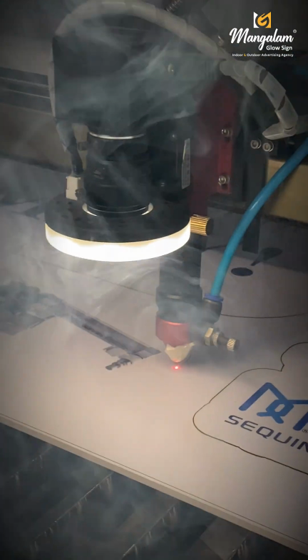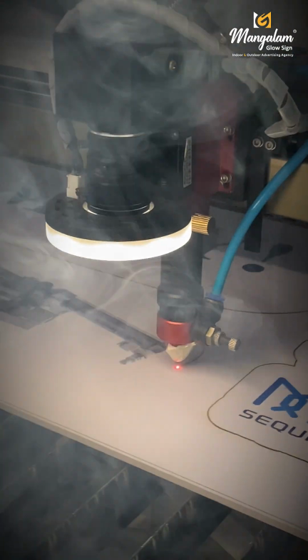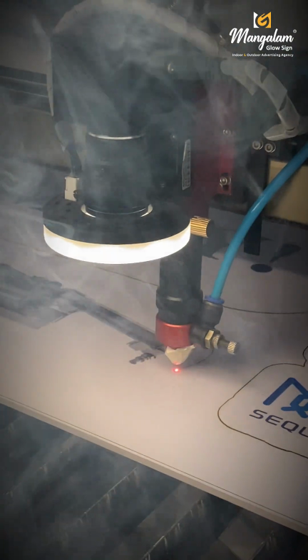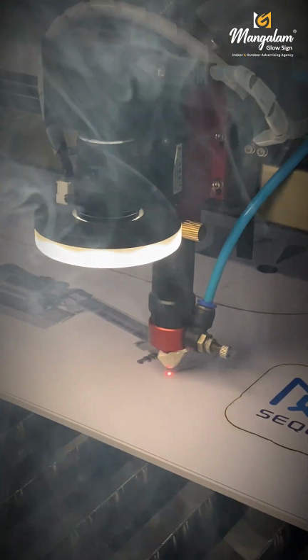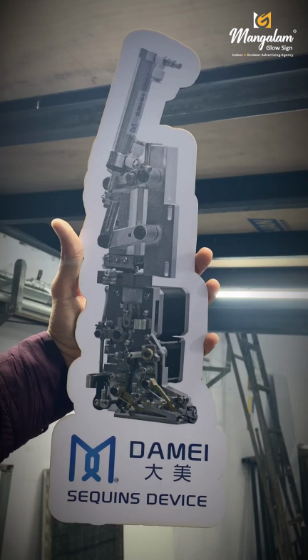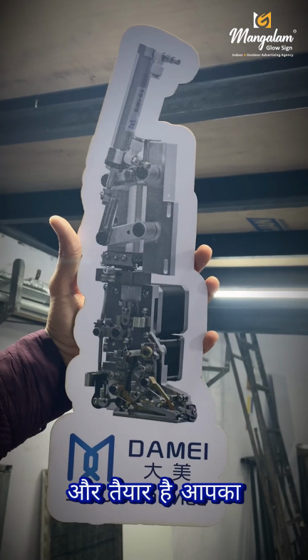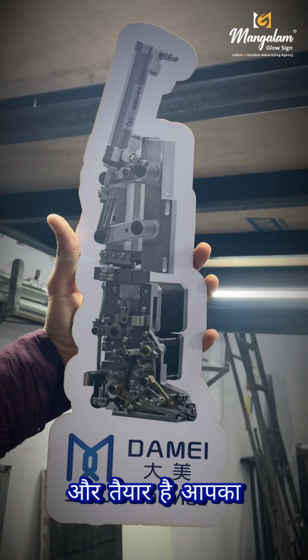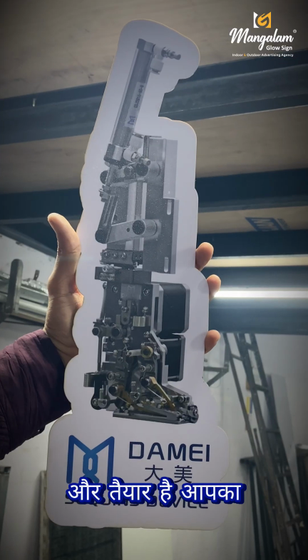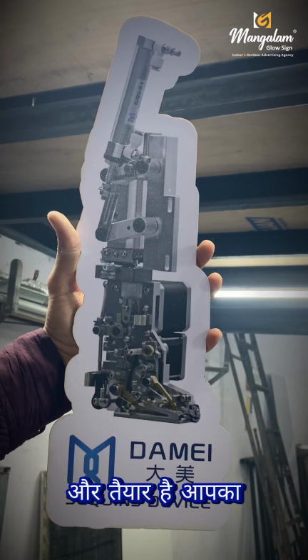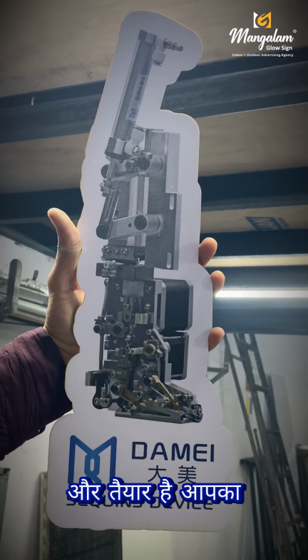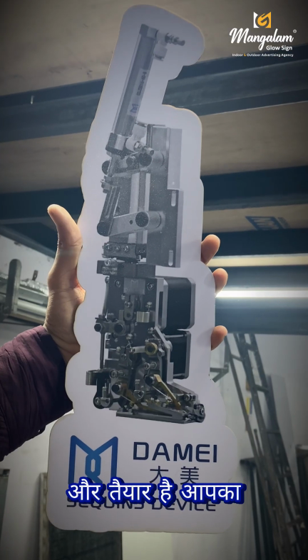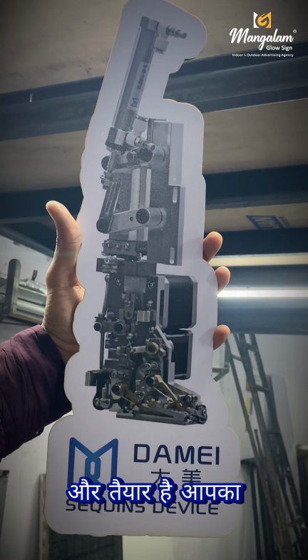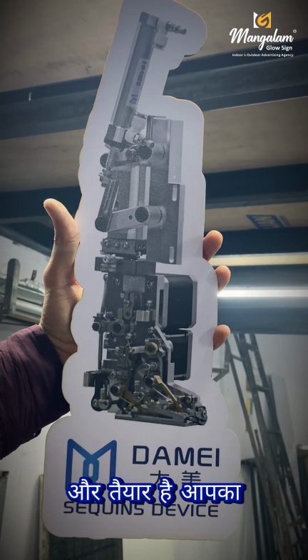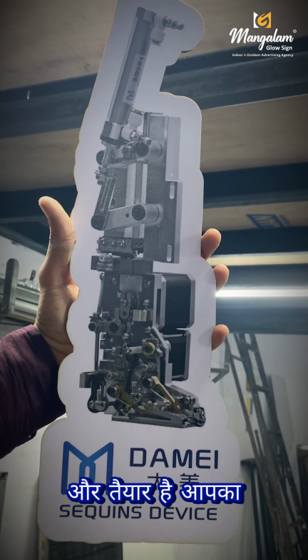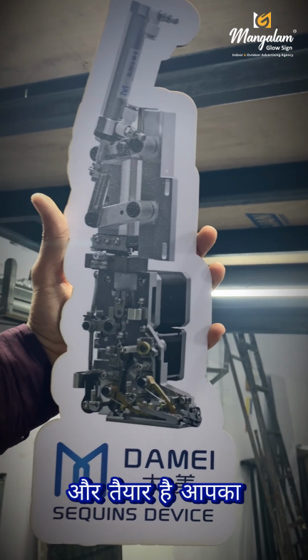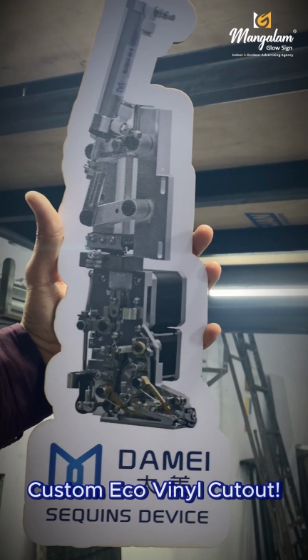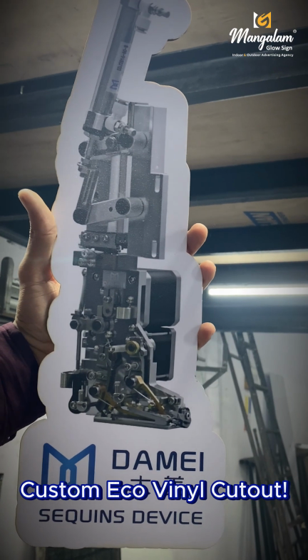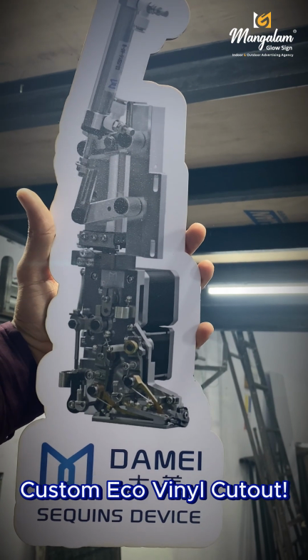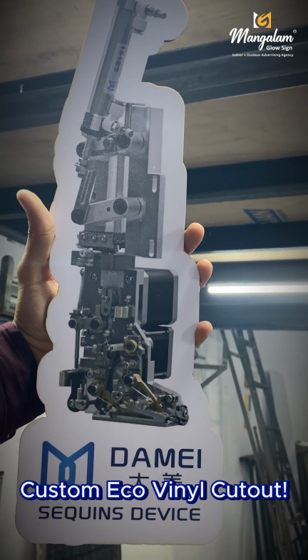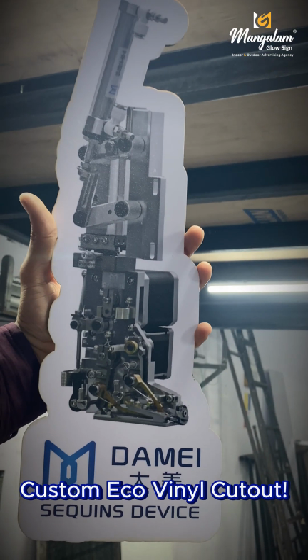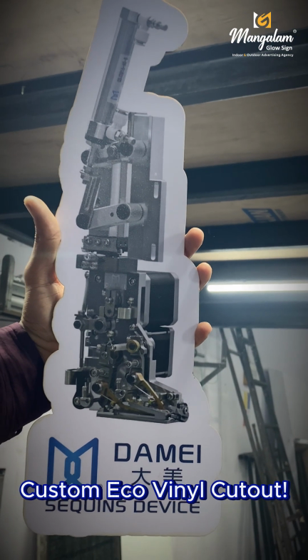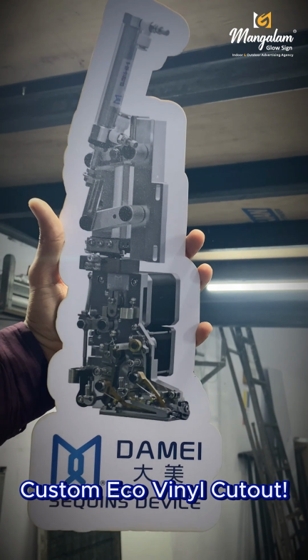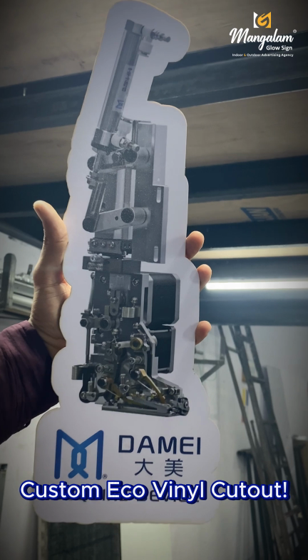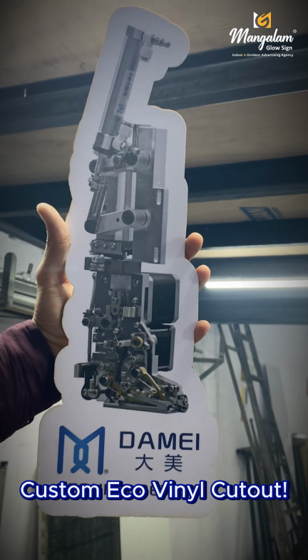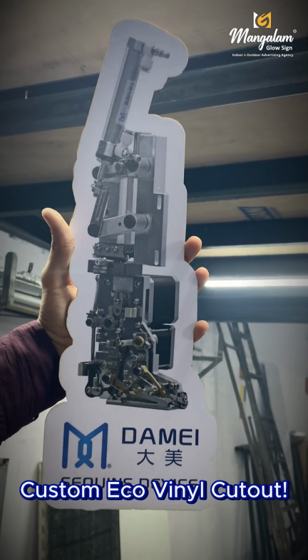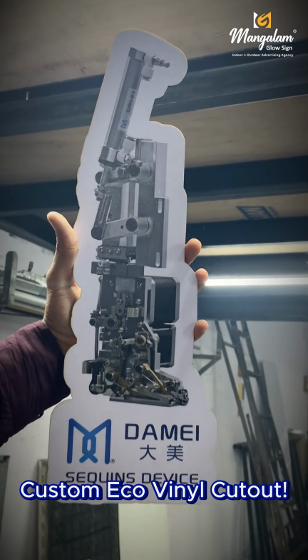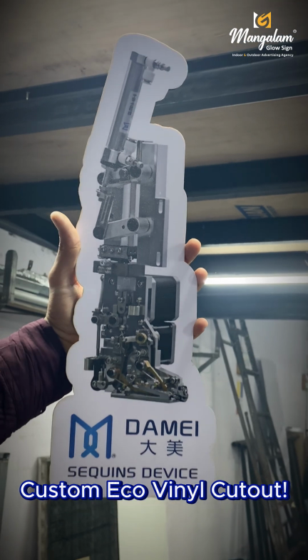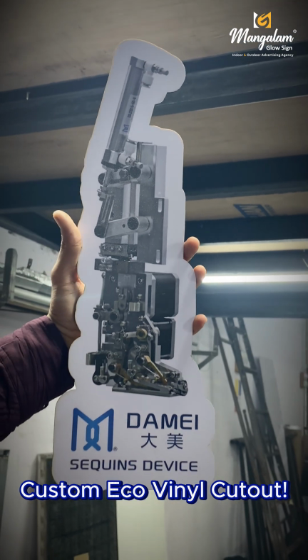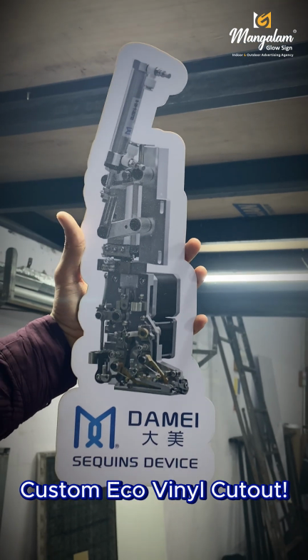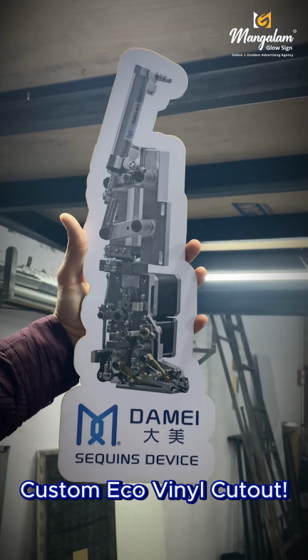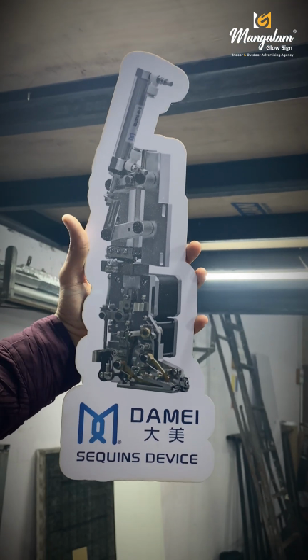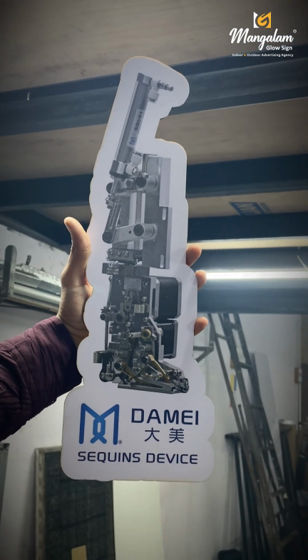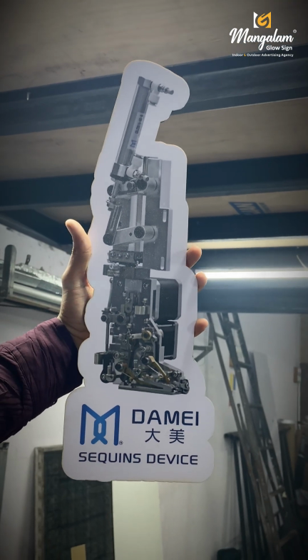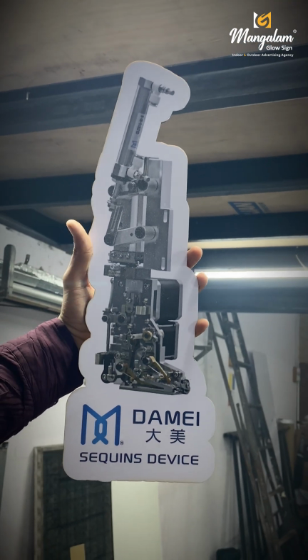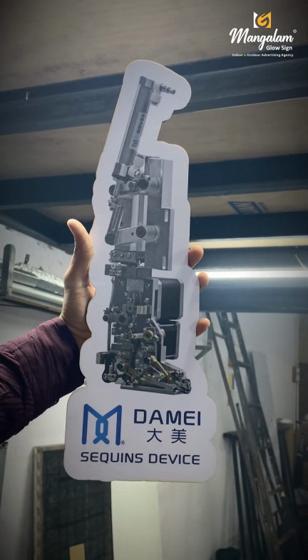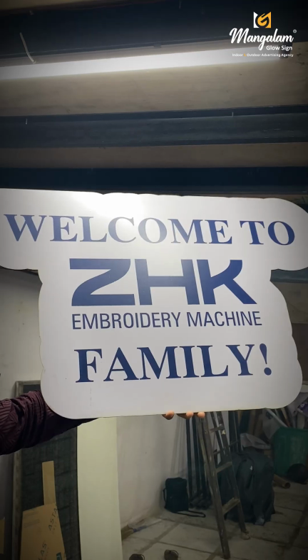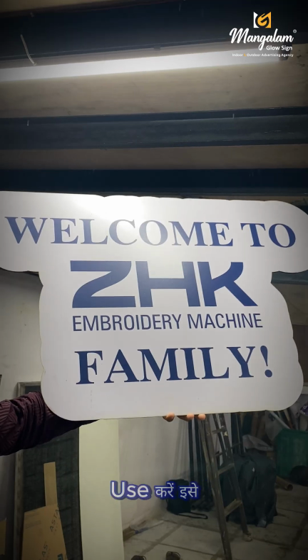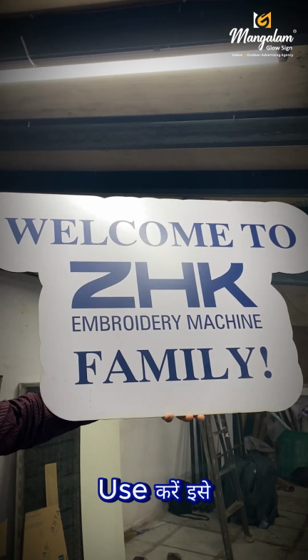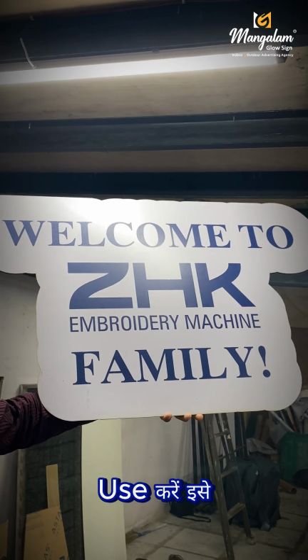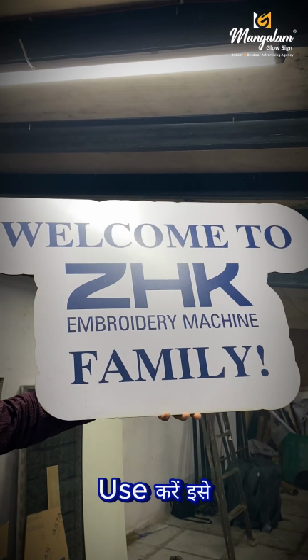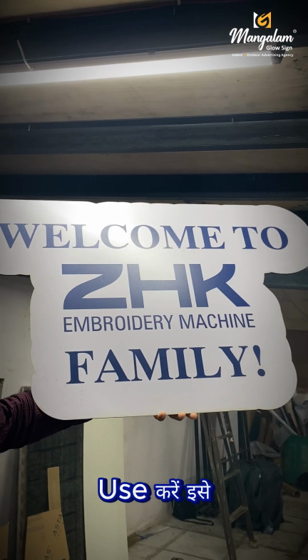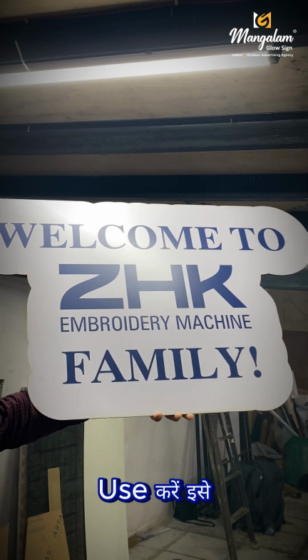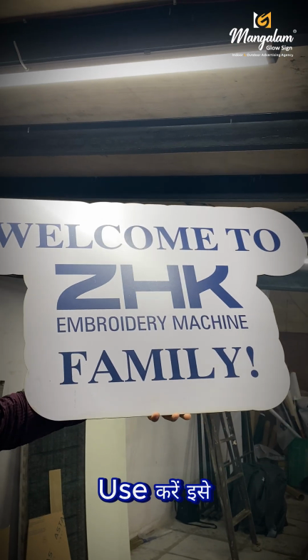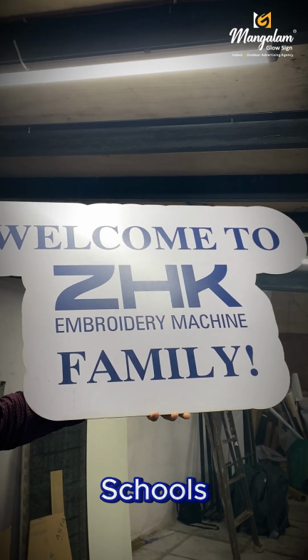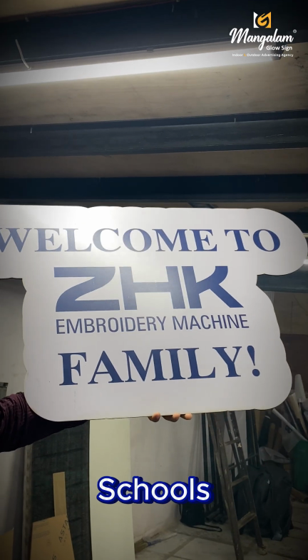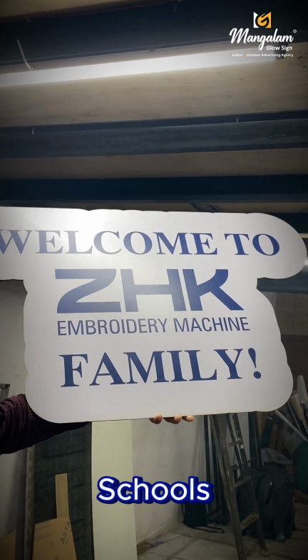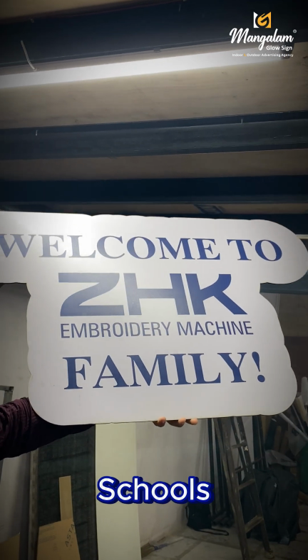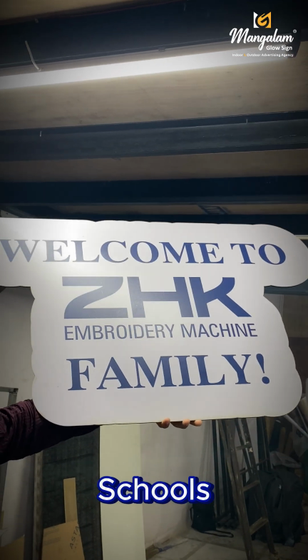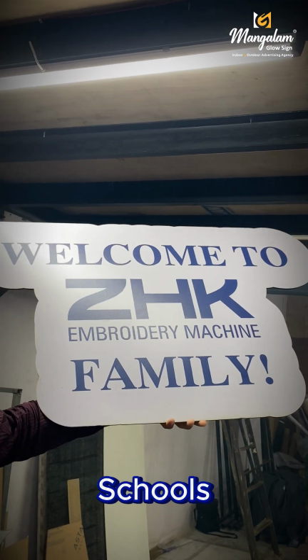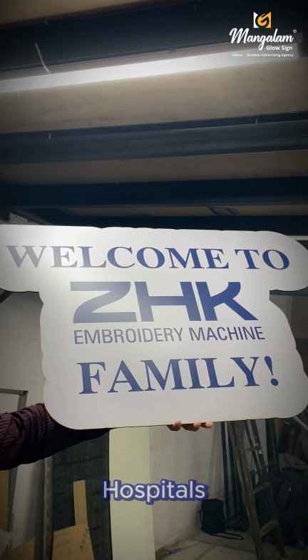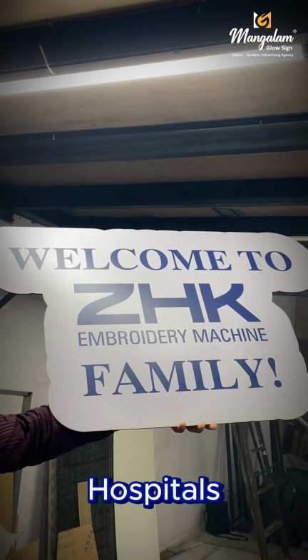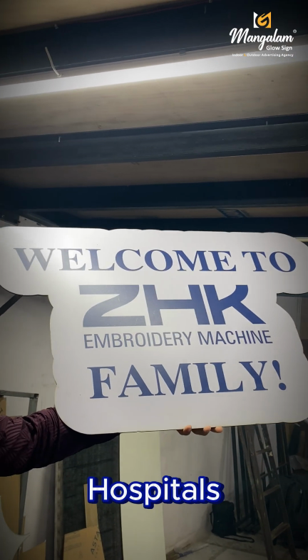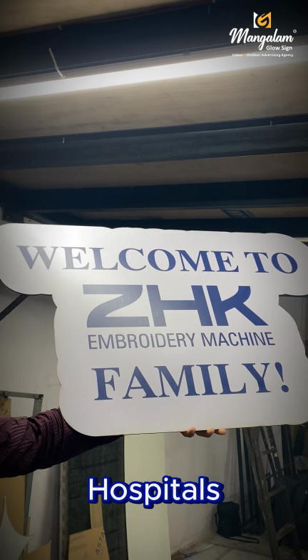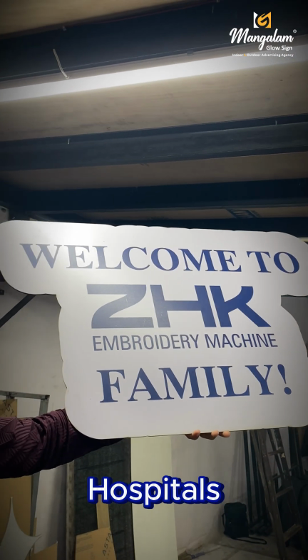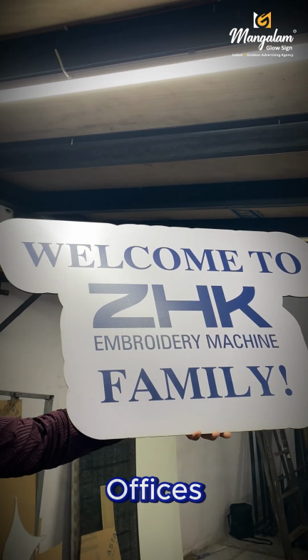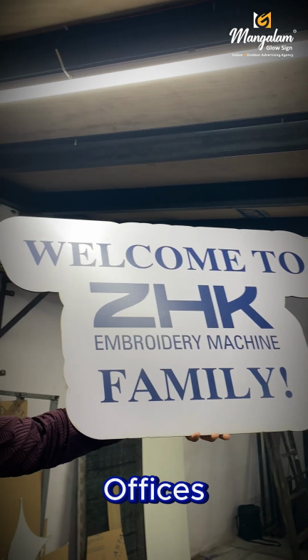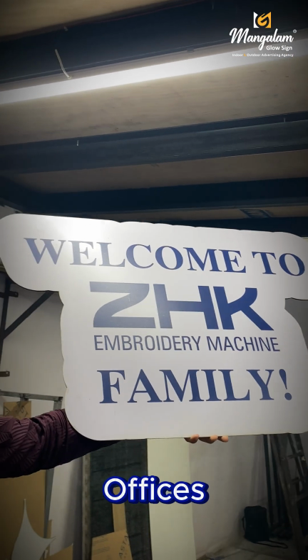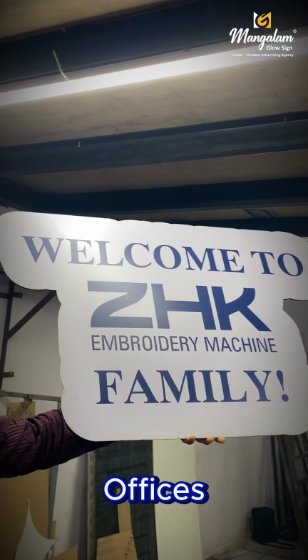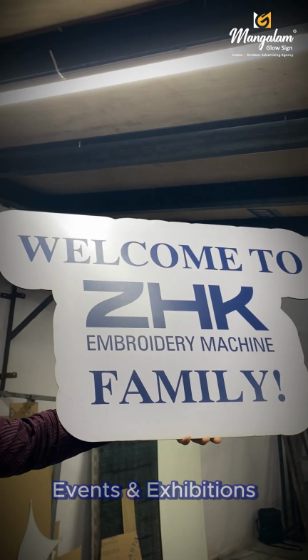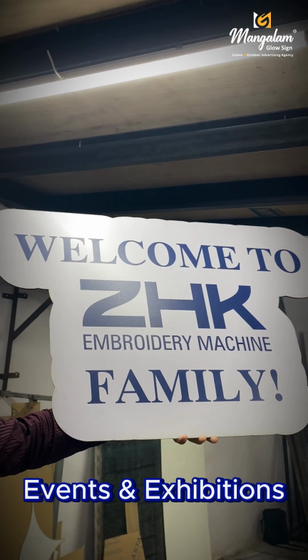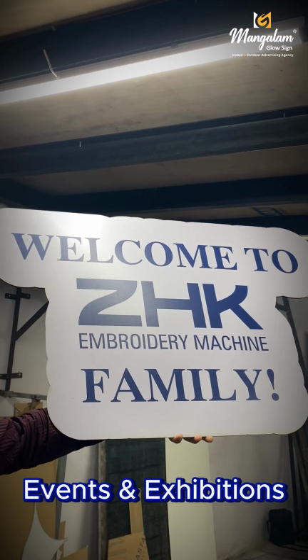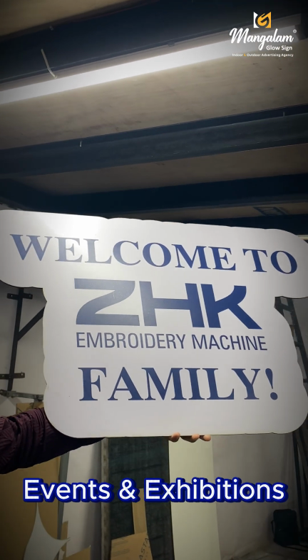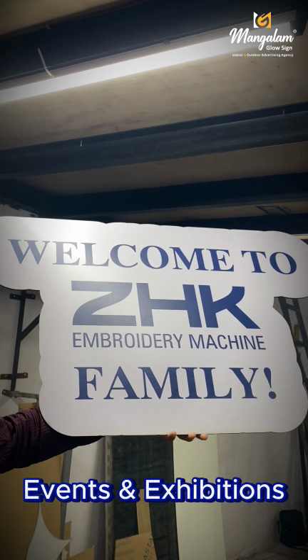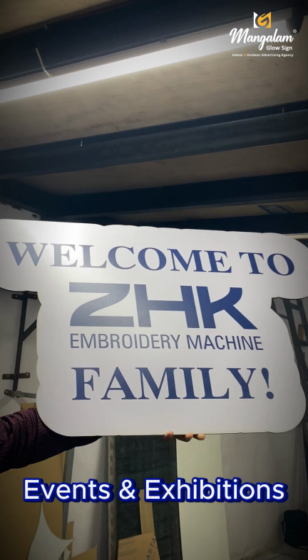Or taiyar hai aapka custom eco-vinial cut-out. Use karen schools, hospitals, offices, events and exhibitions mein.